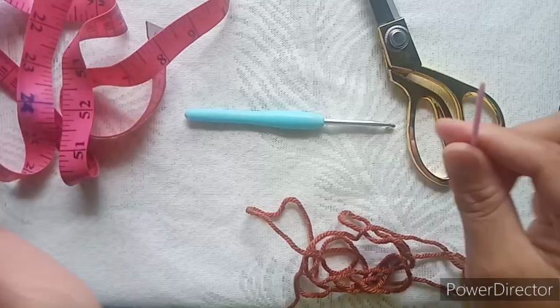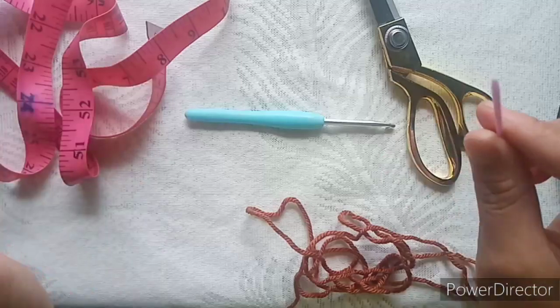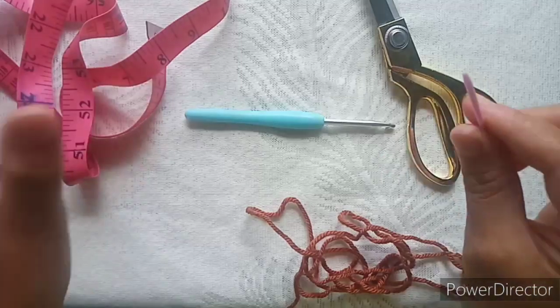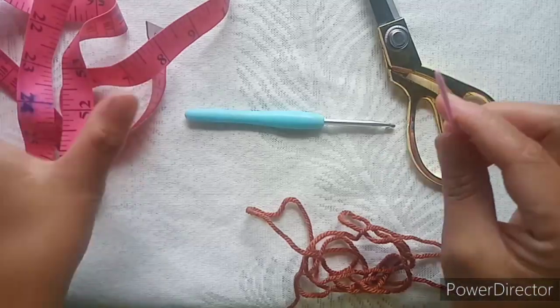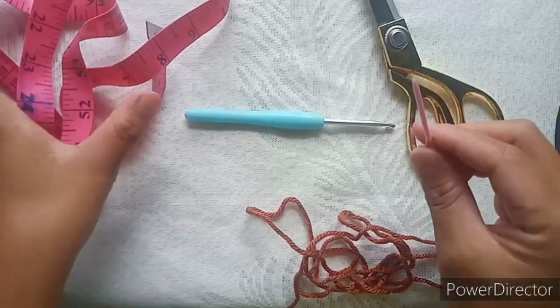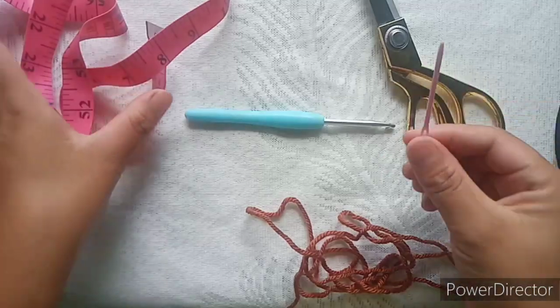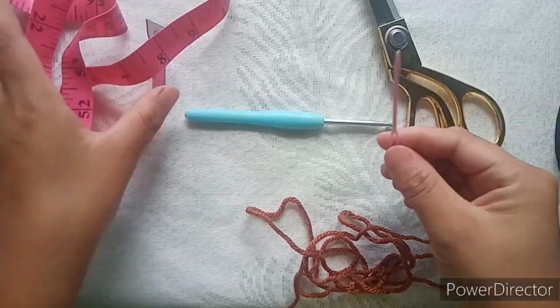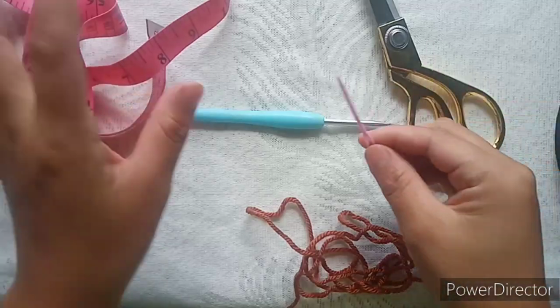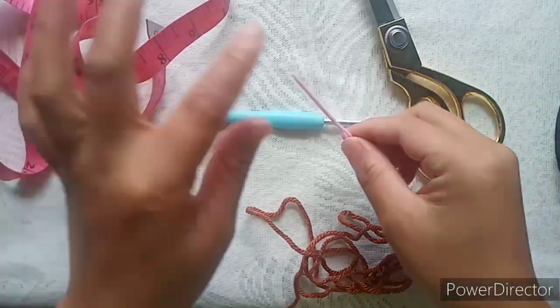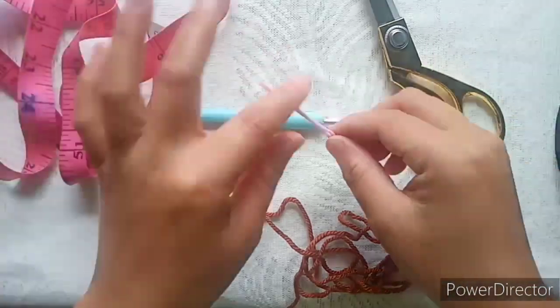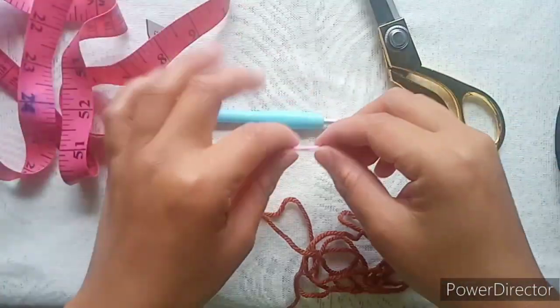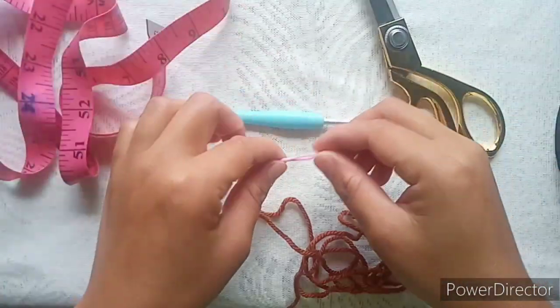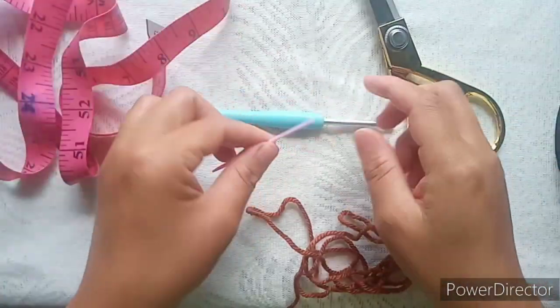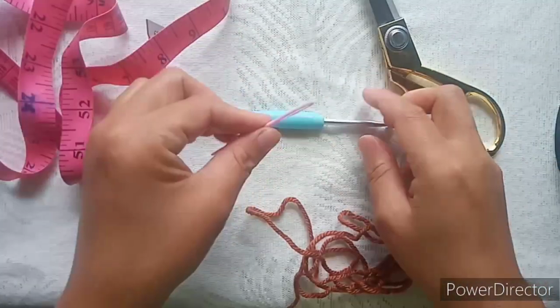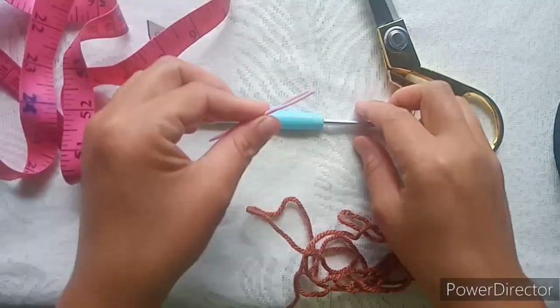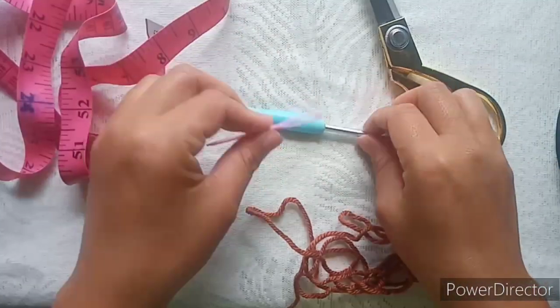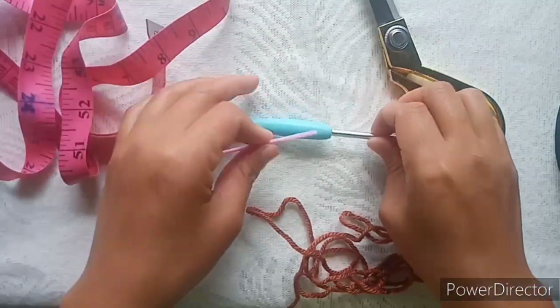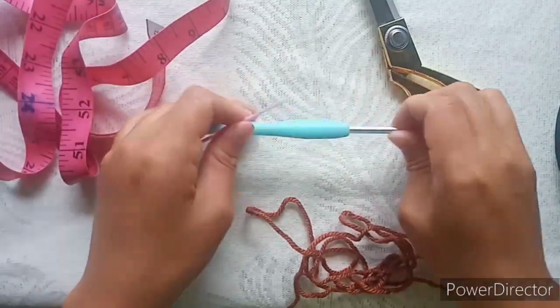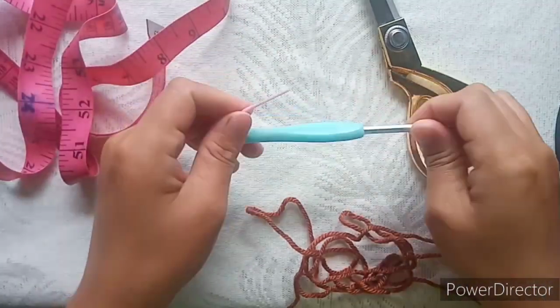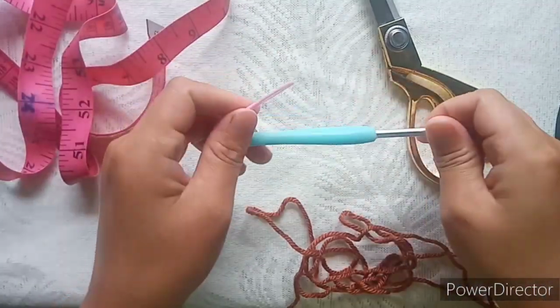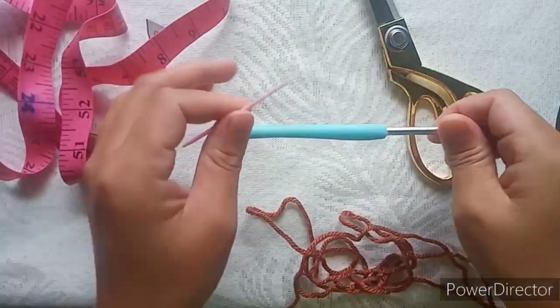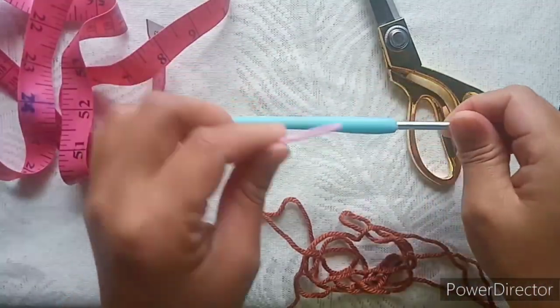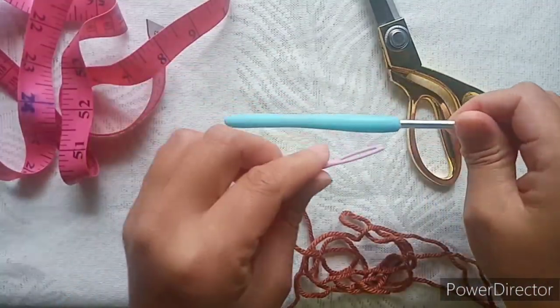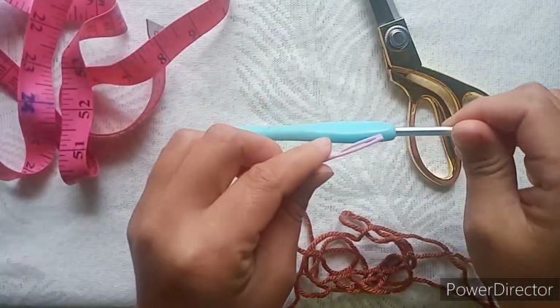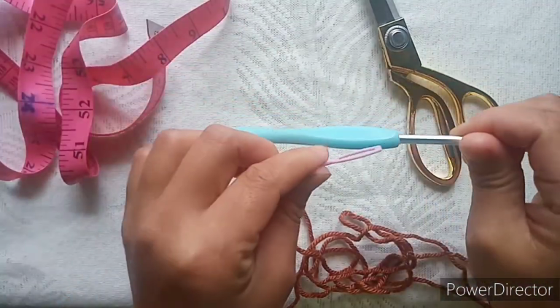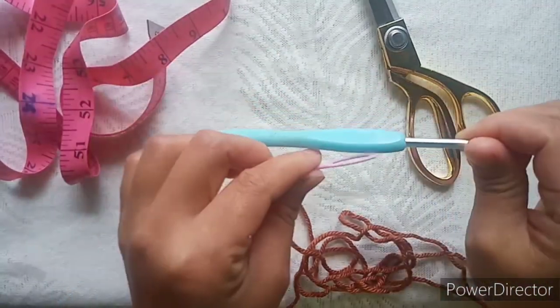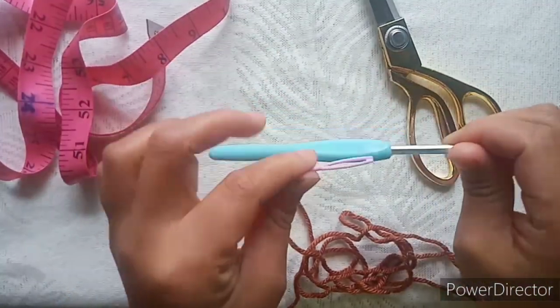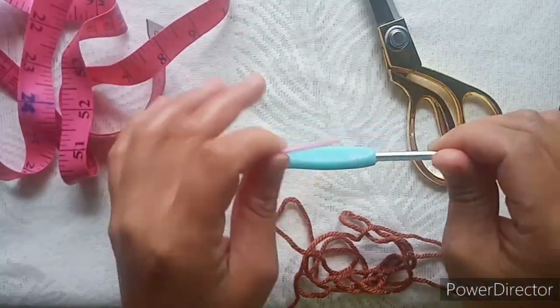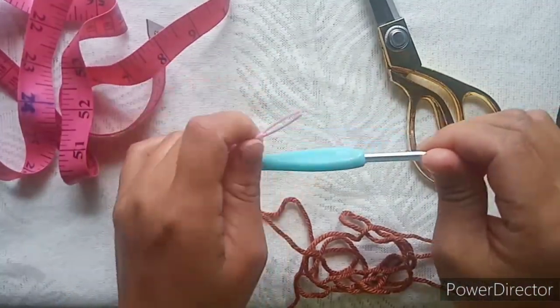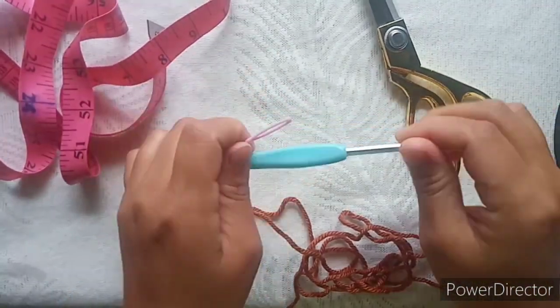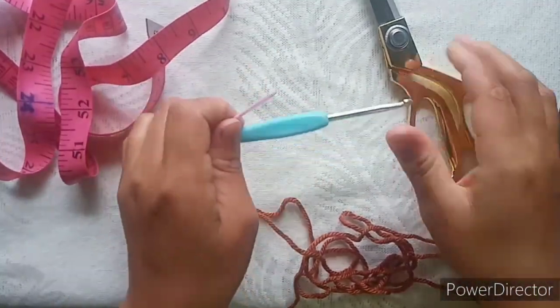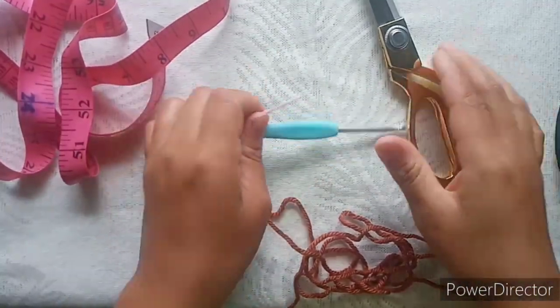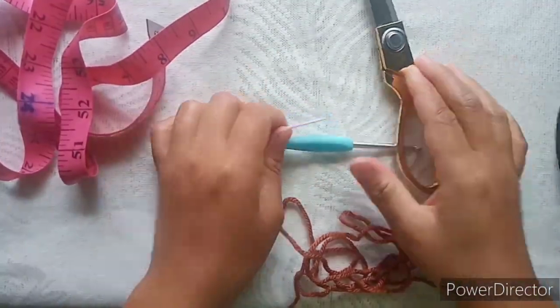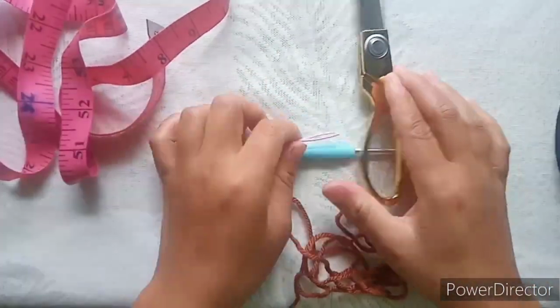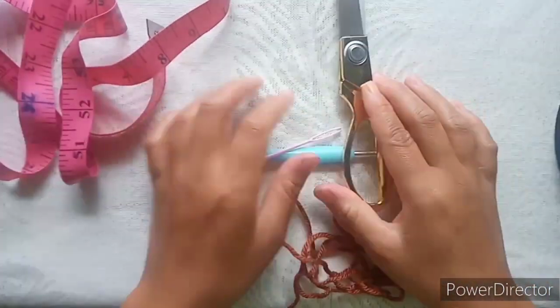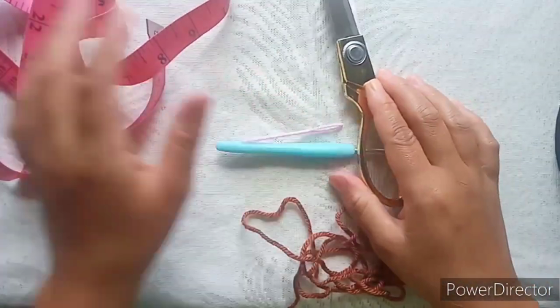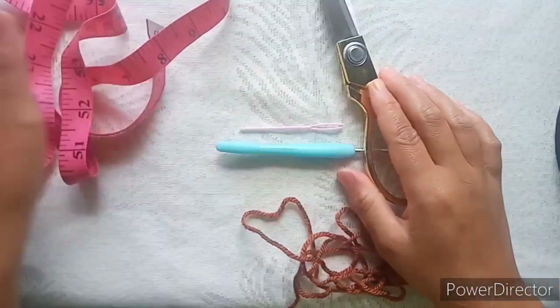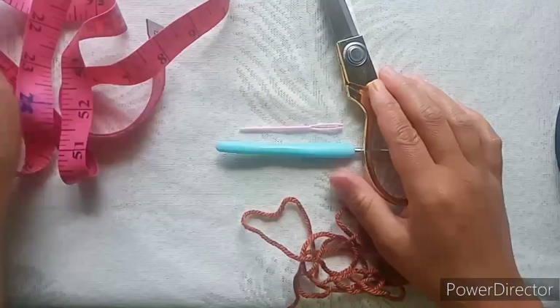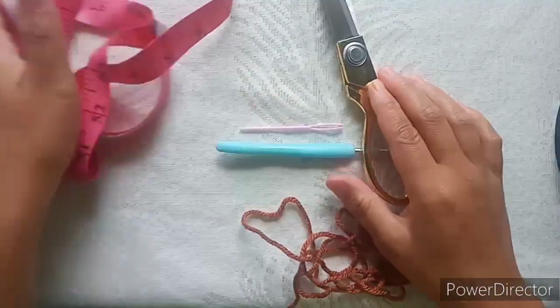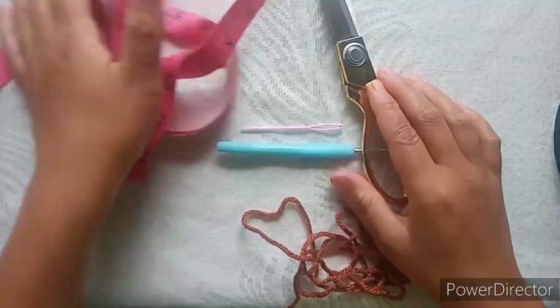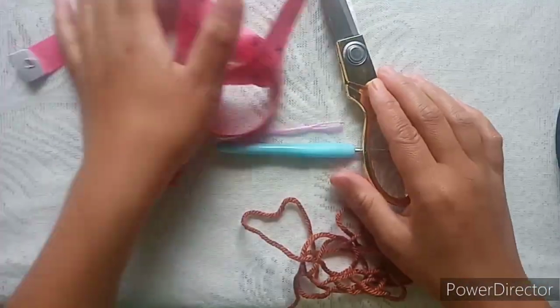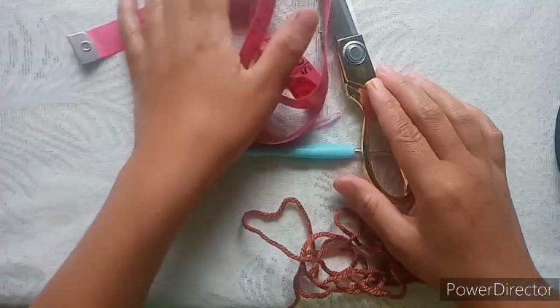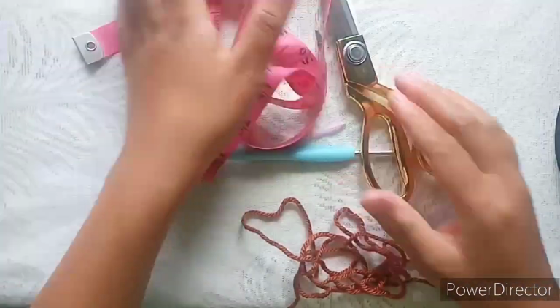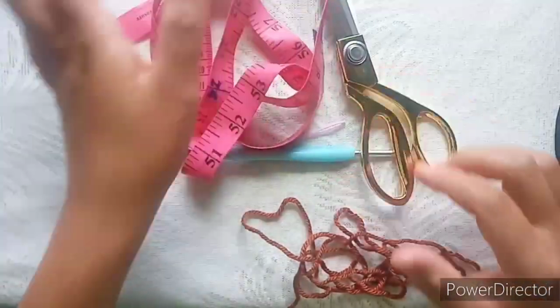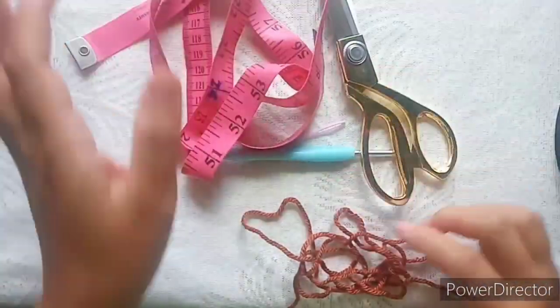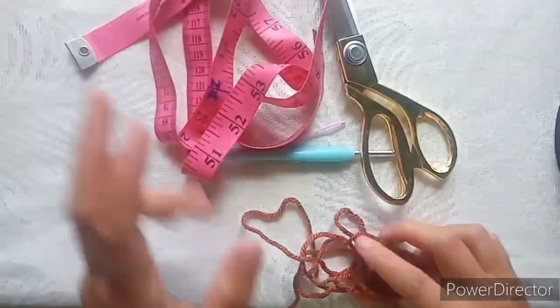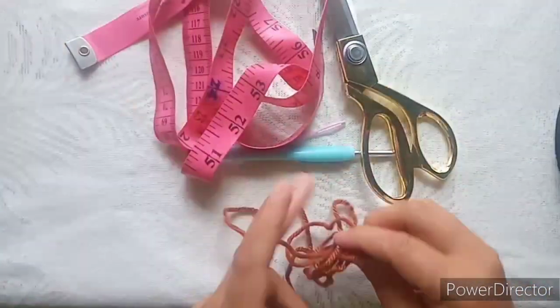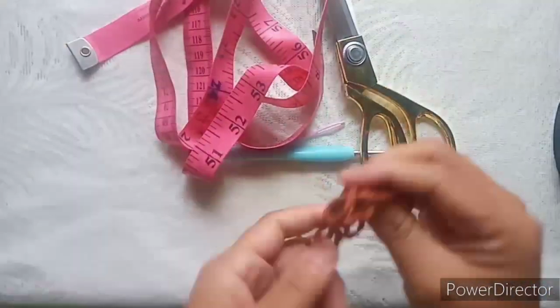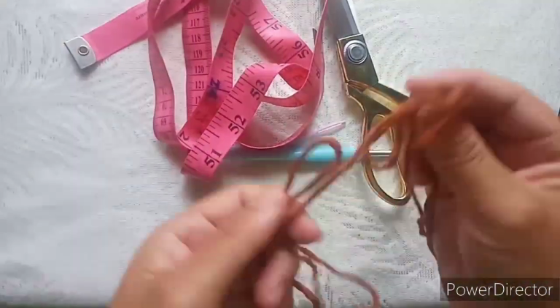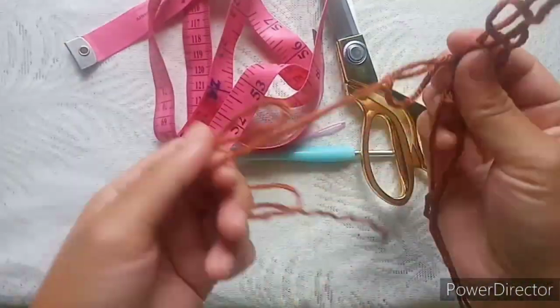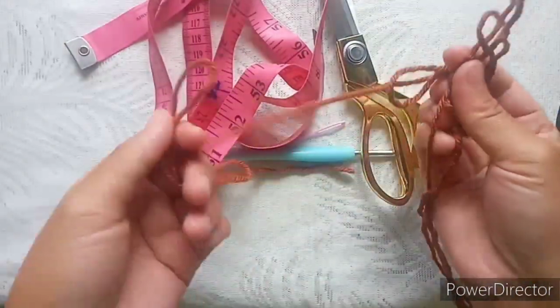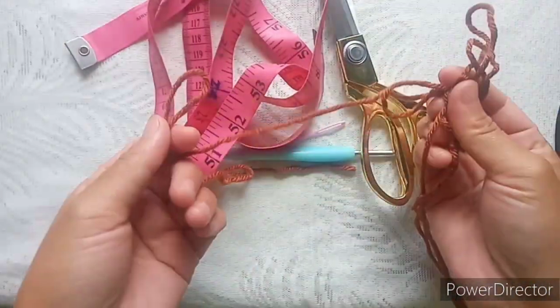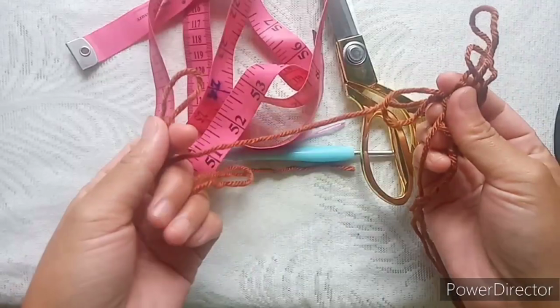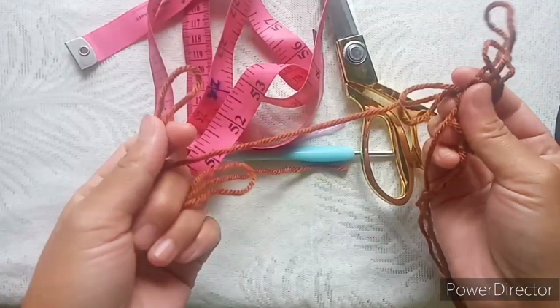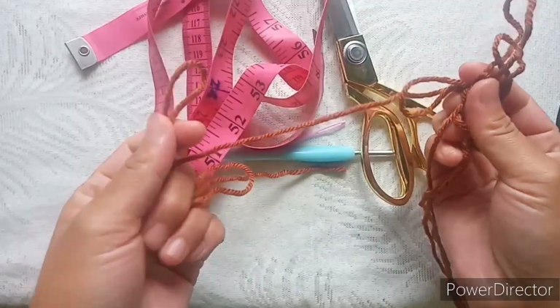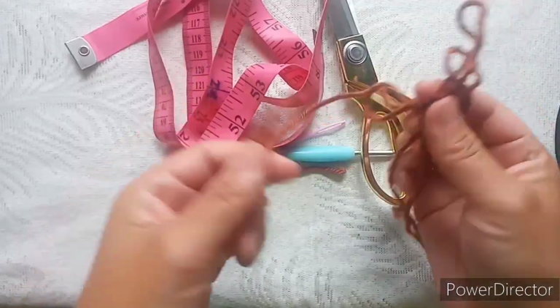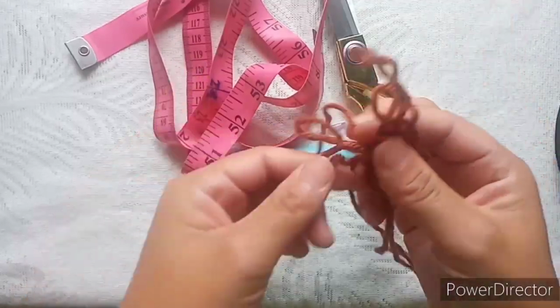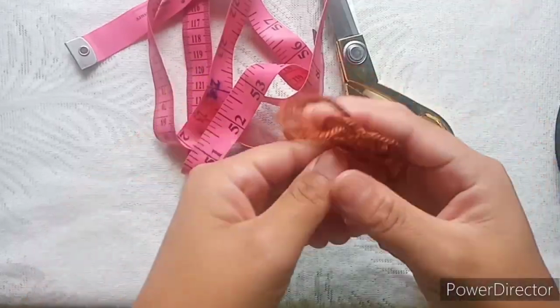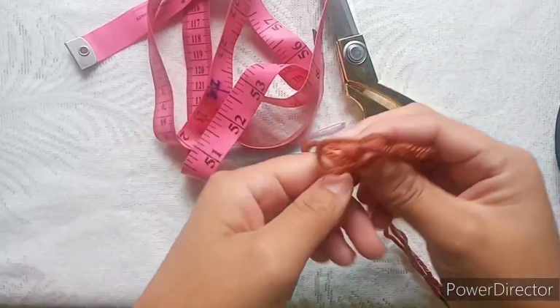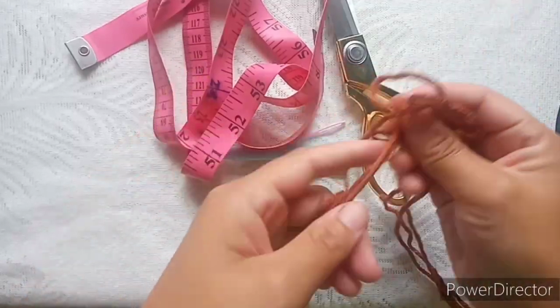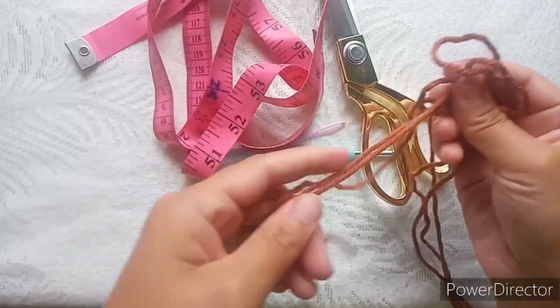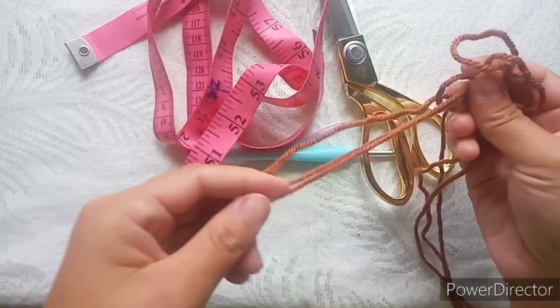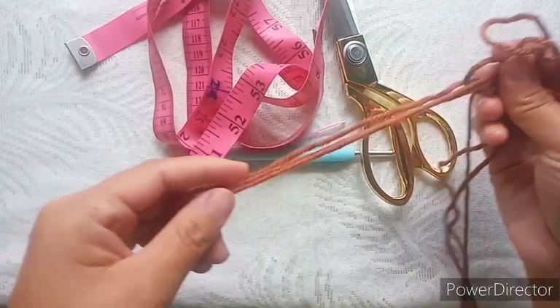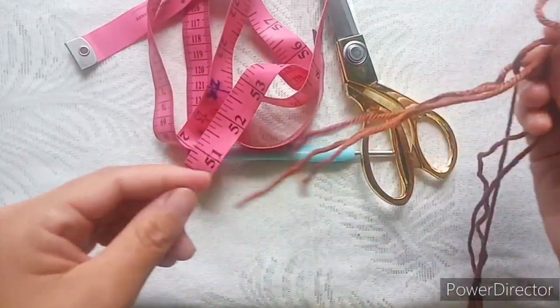These are my materials: a needle, a 4.5mm hook, scissors, tape measure, and yarn.